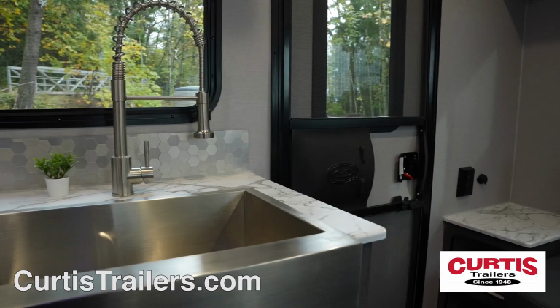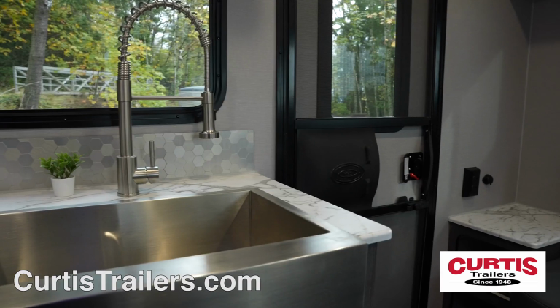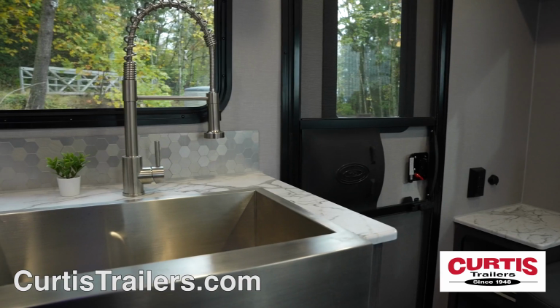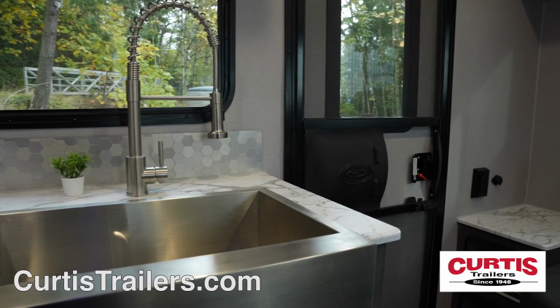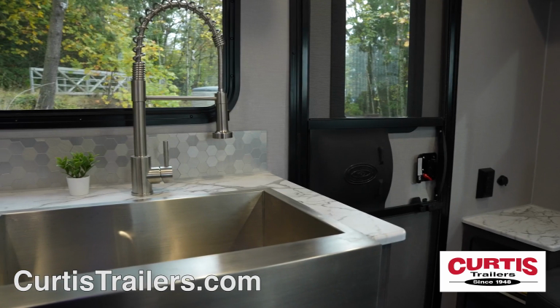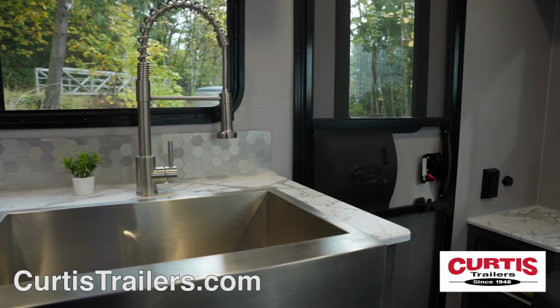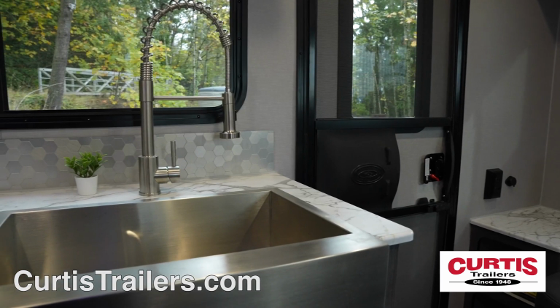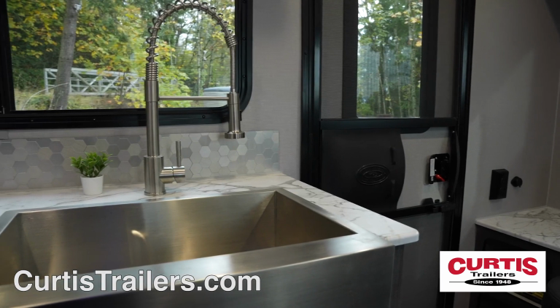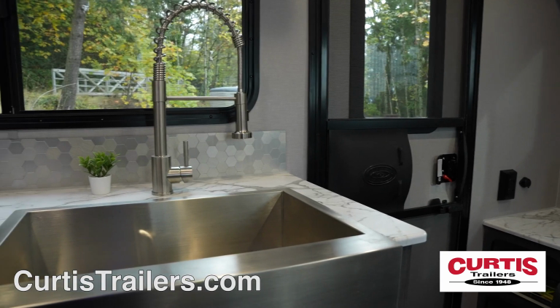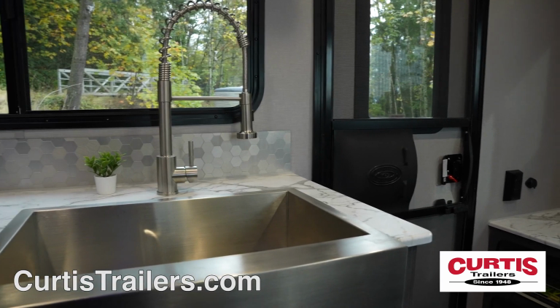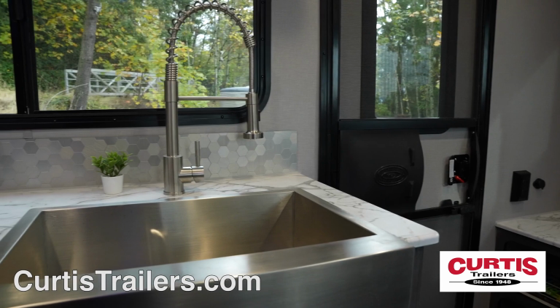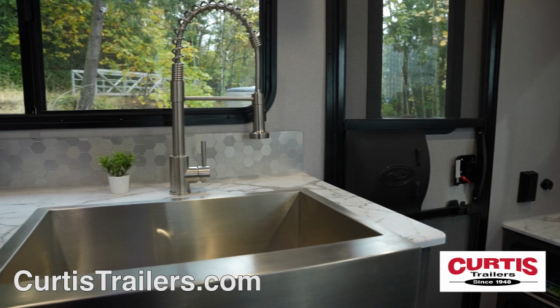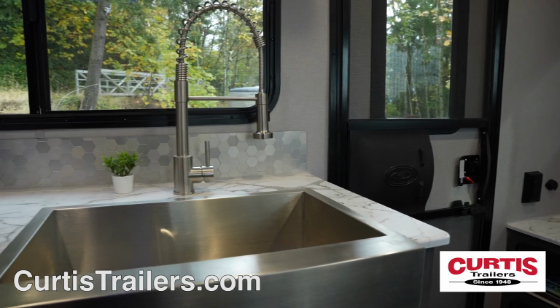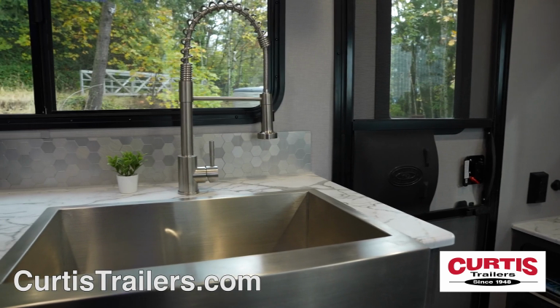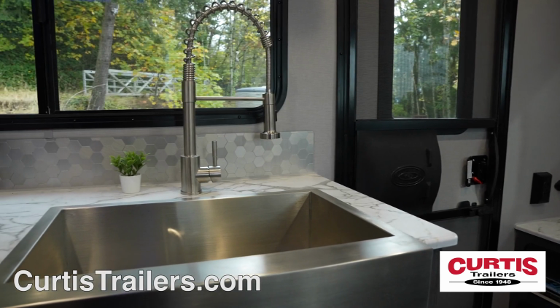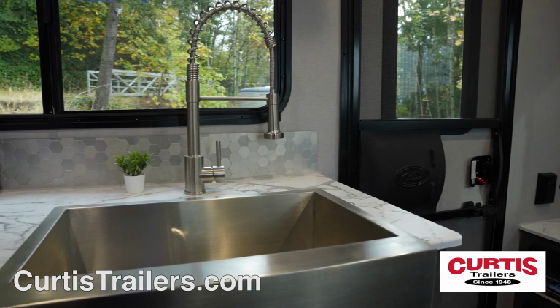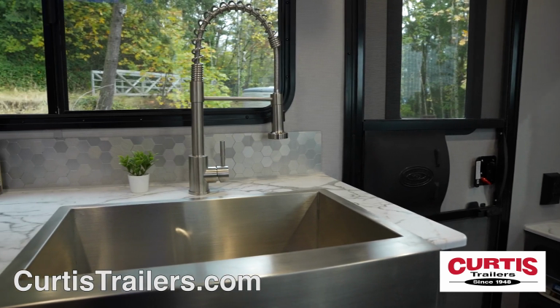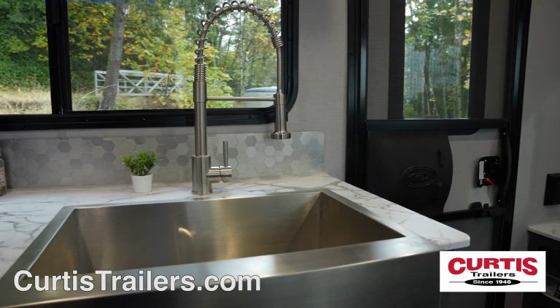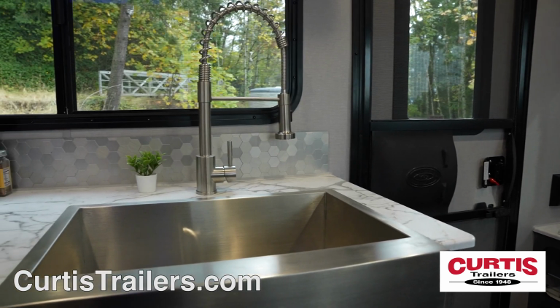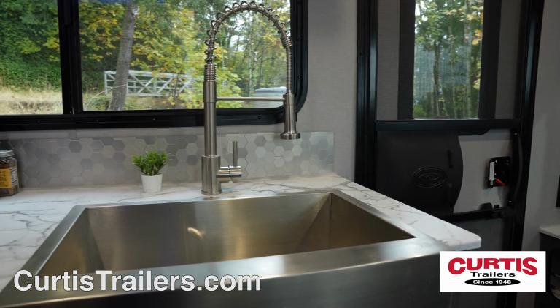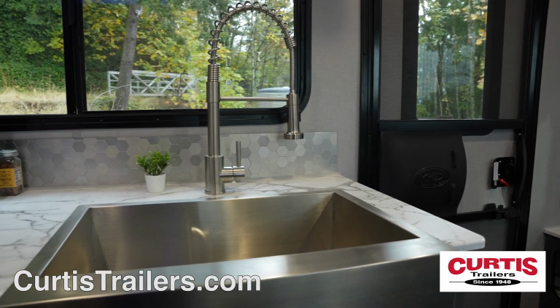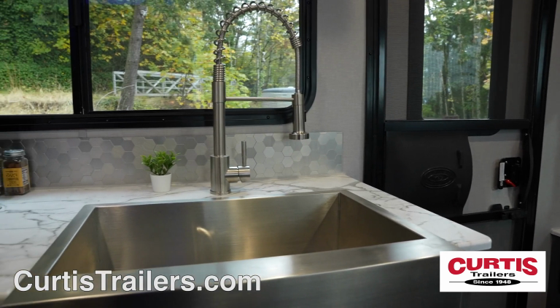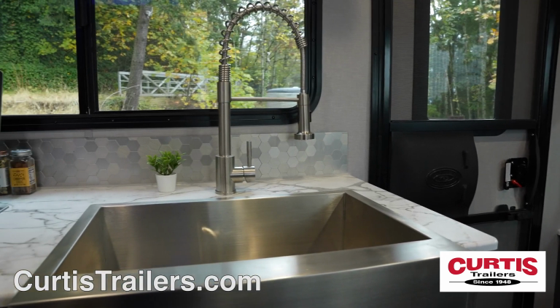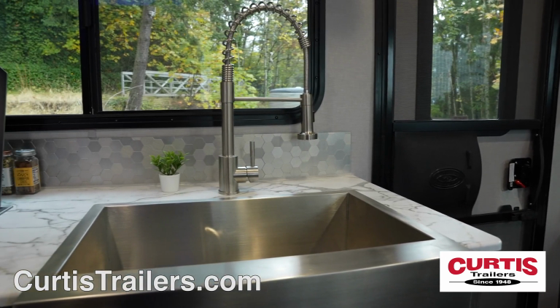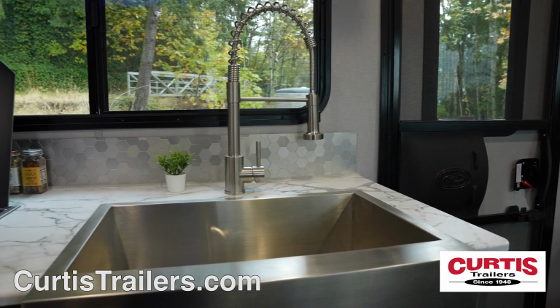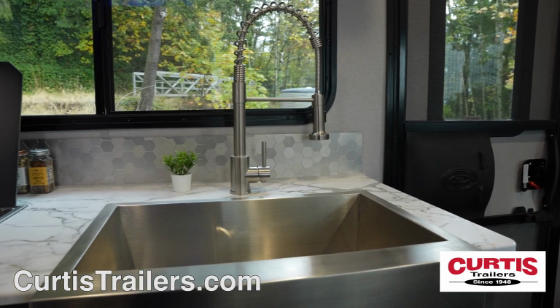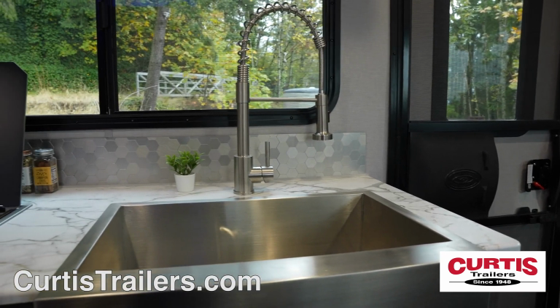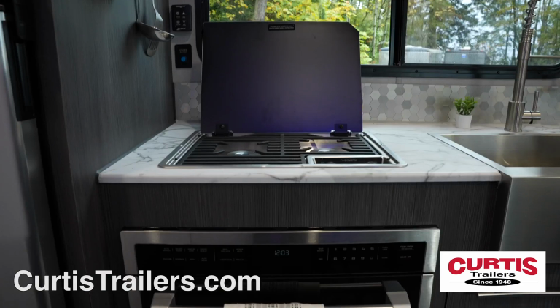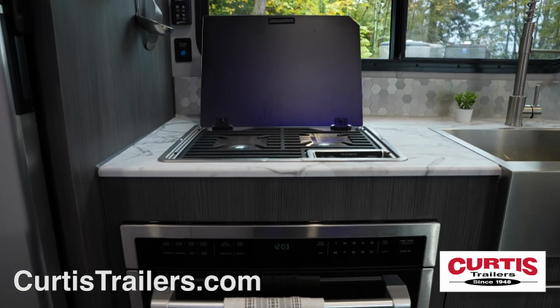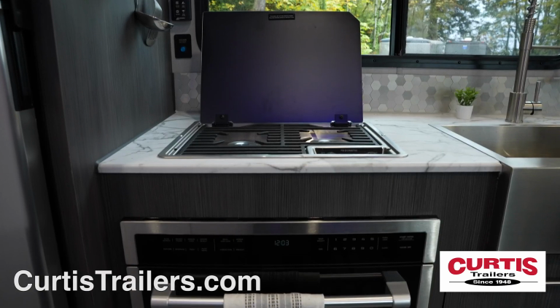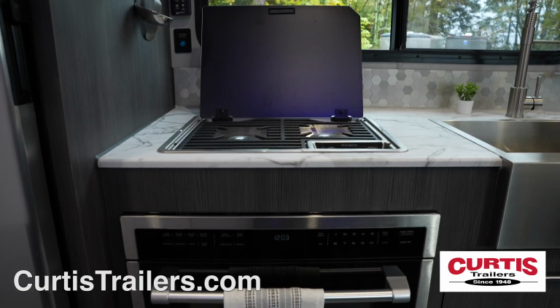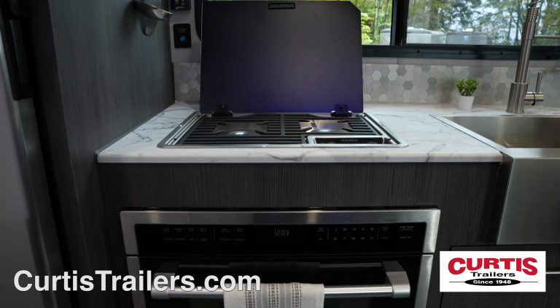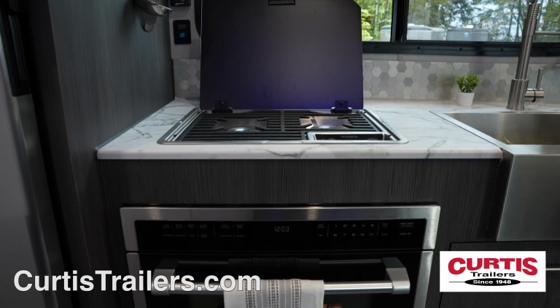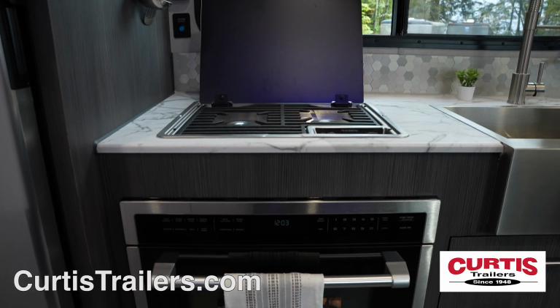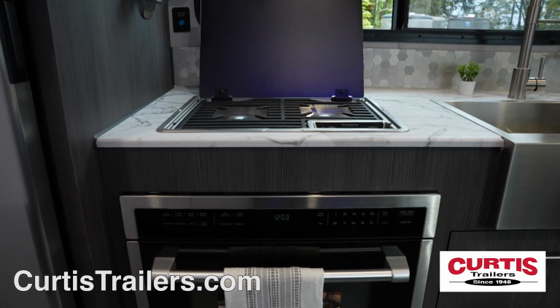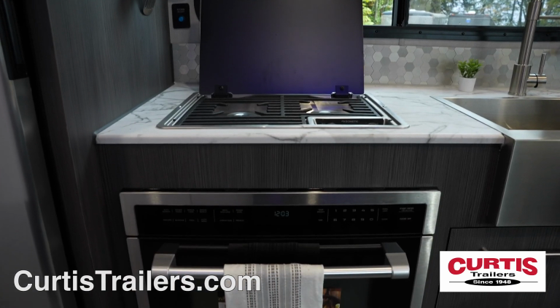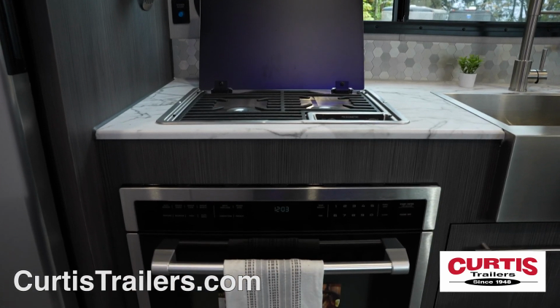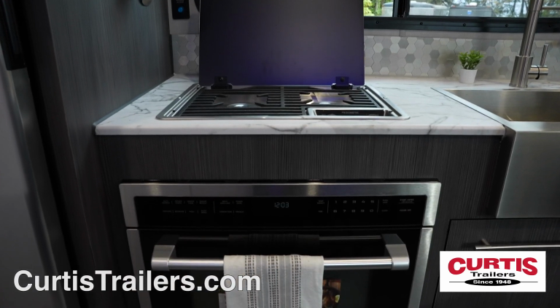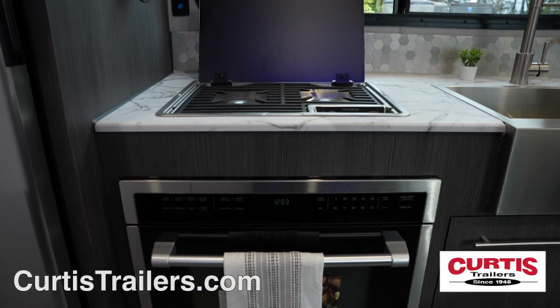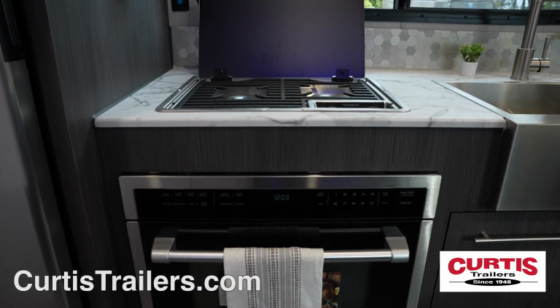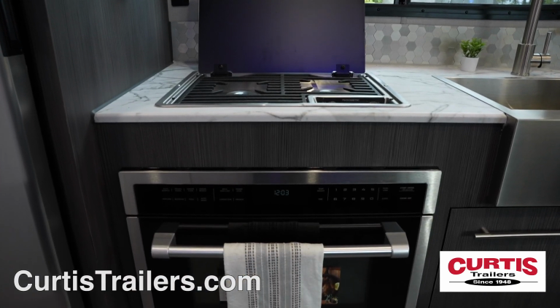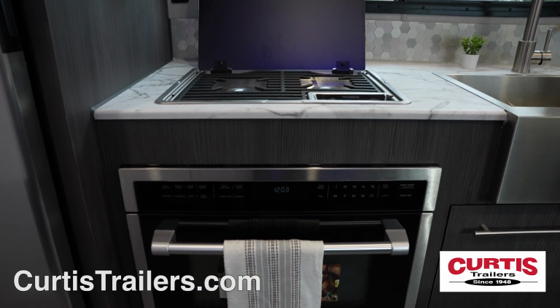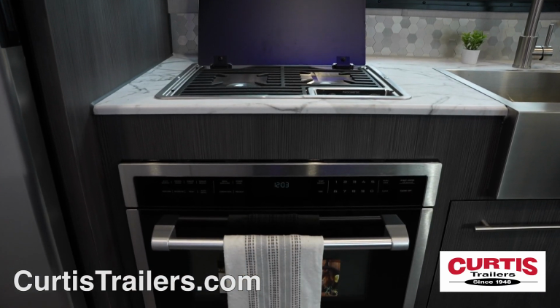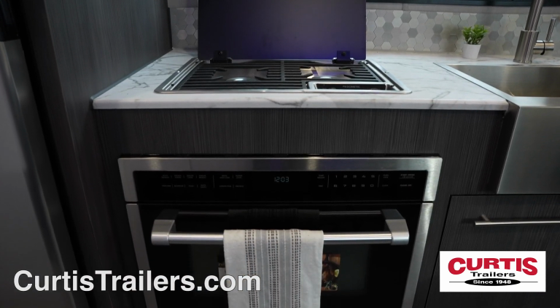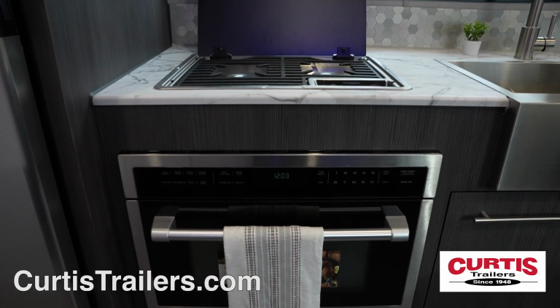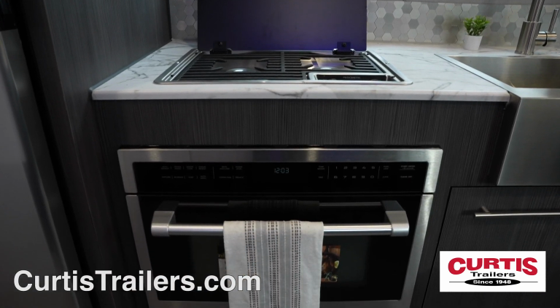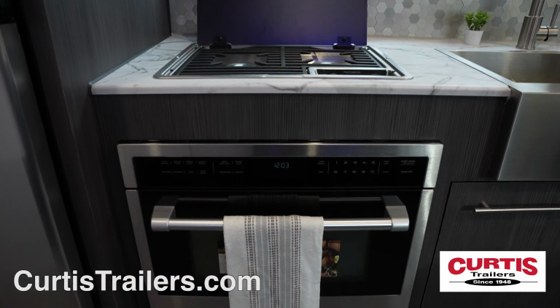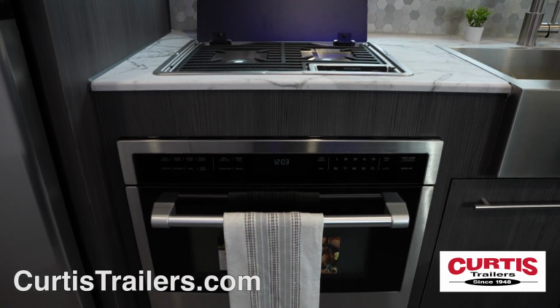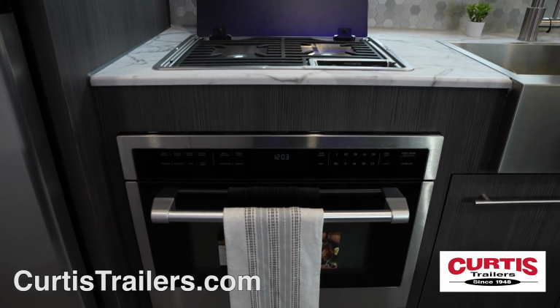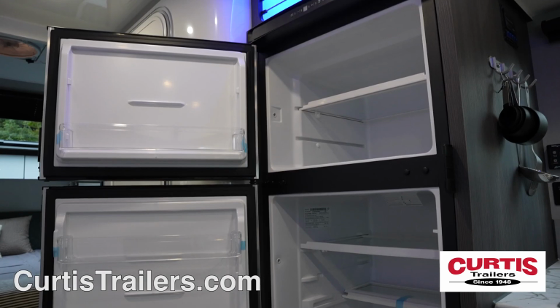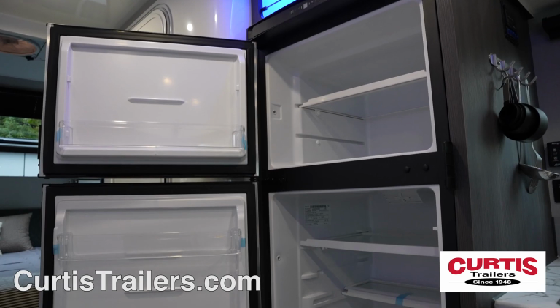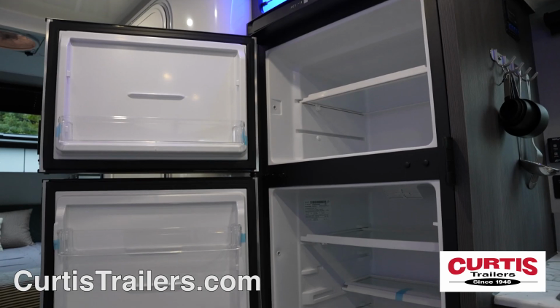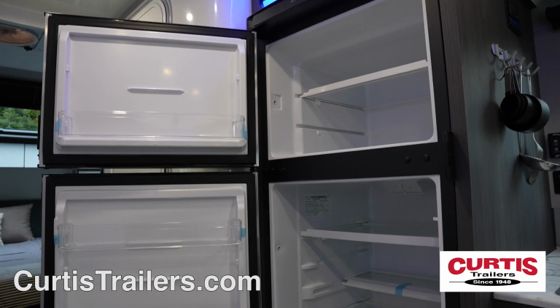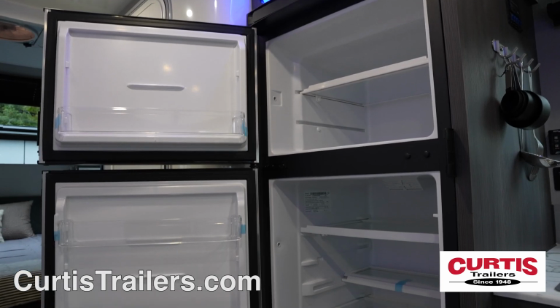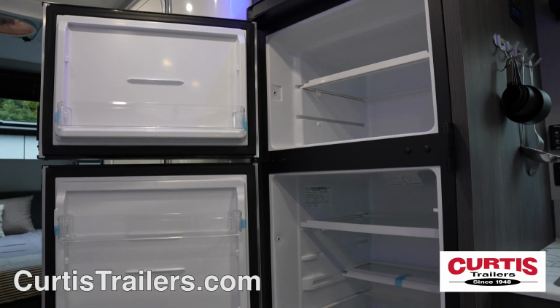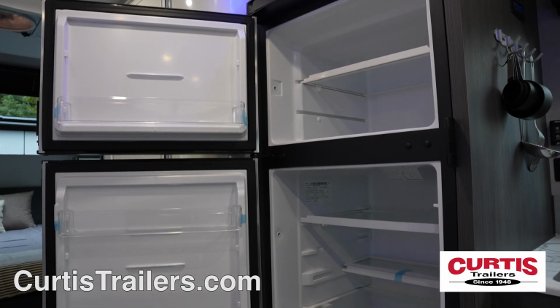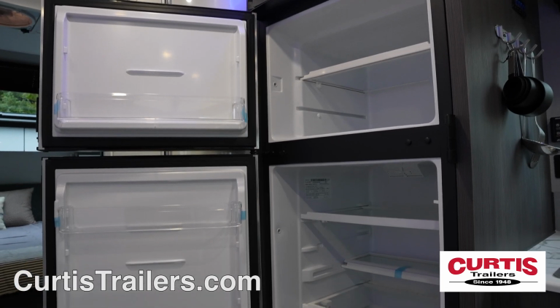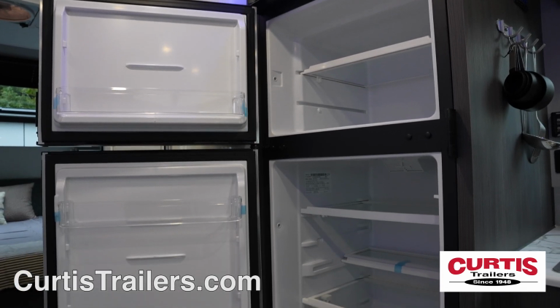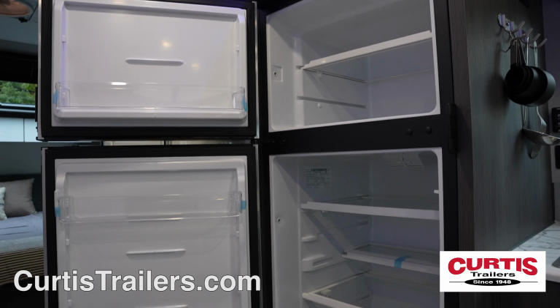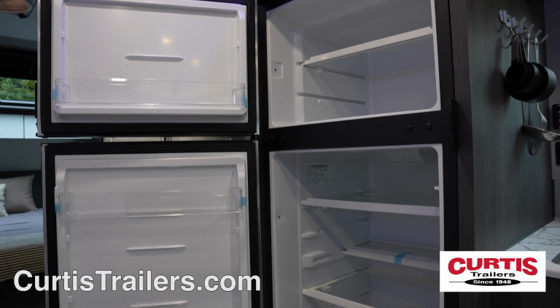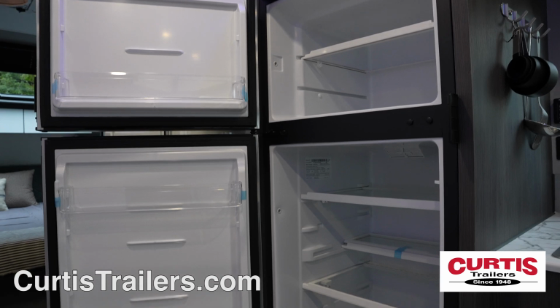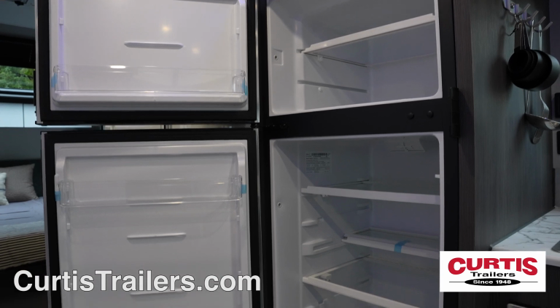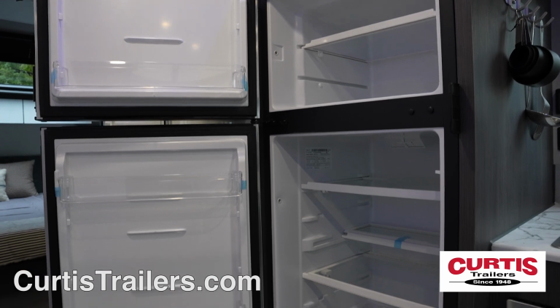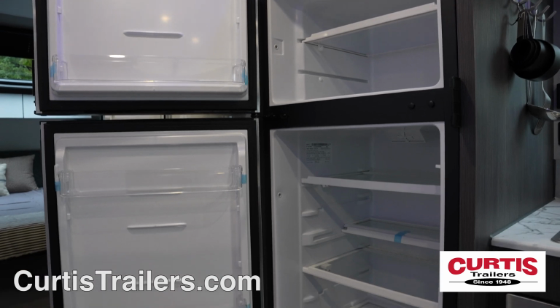Inside, you'll be greeted by the farmhouse-style sink, two-burner cooktop, convection microwave, and 10-cubic-foot refrigerator.